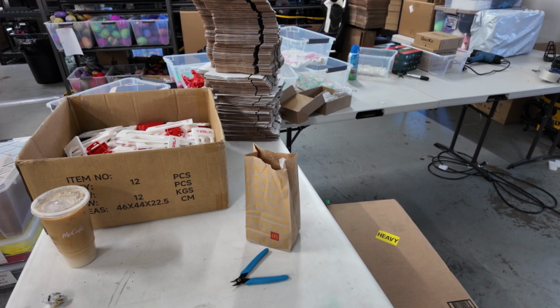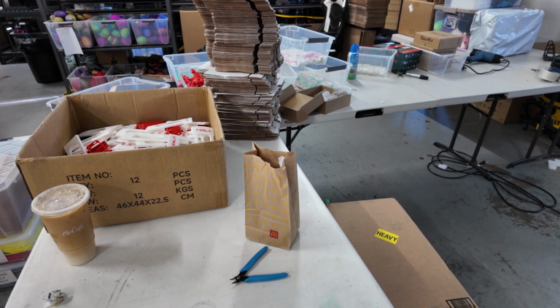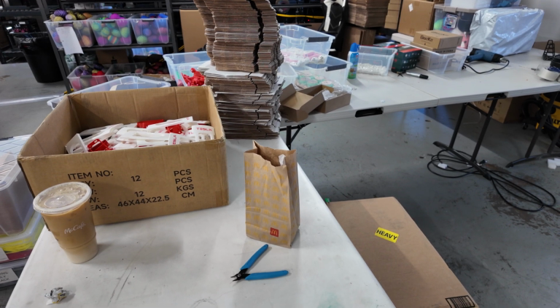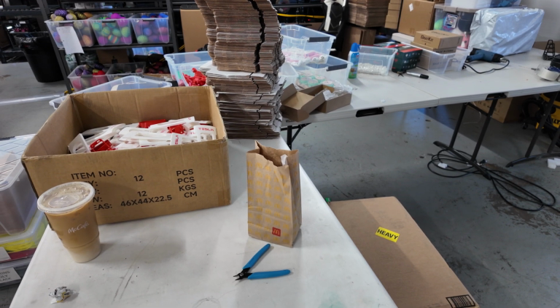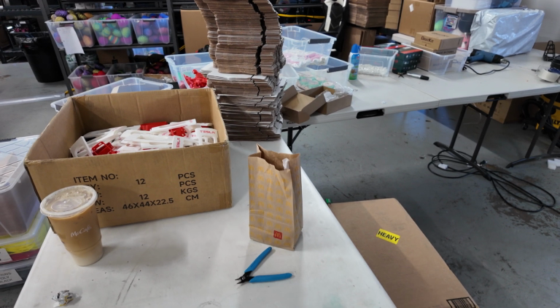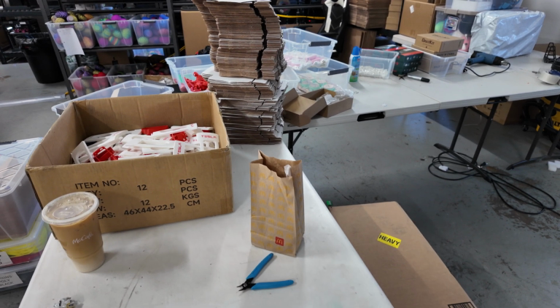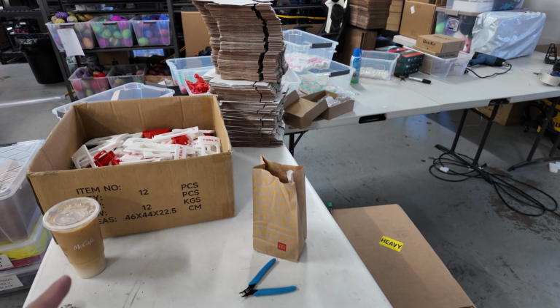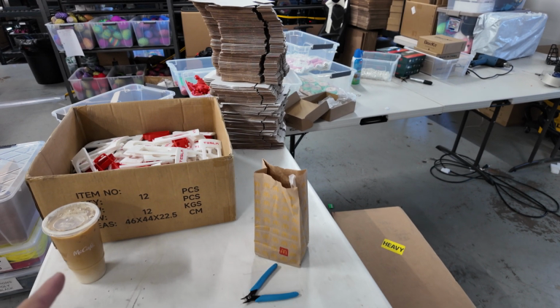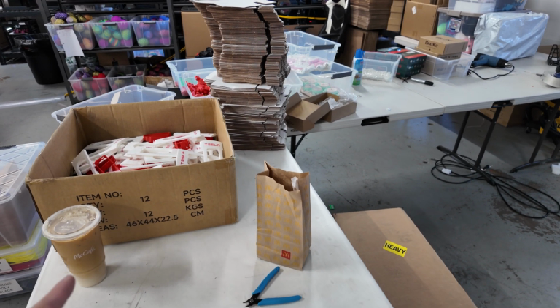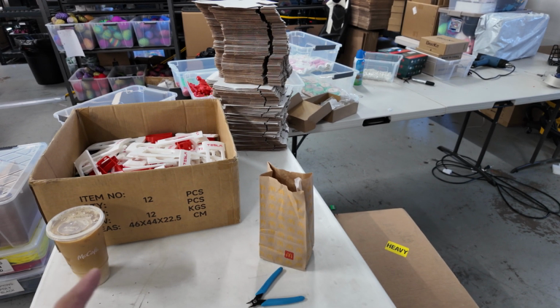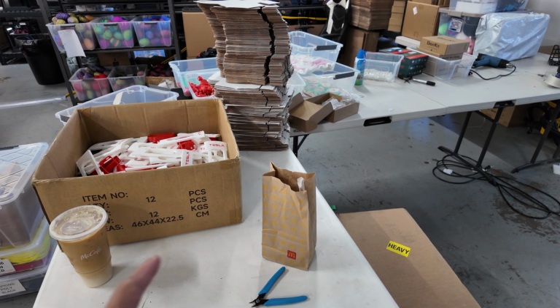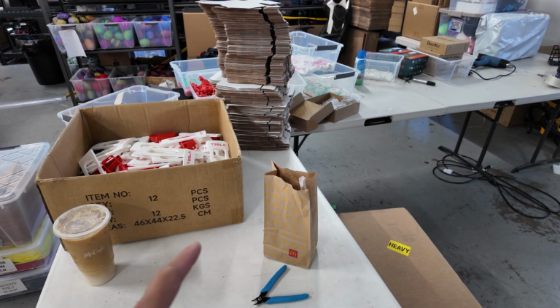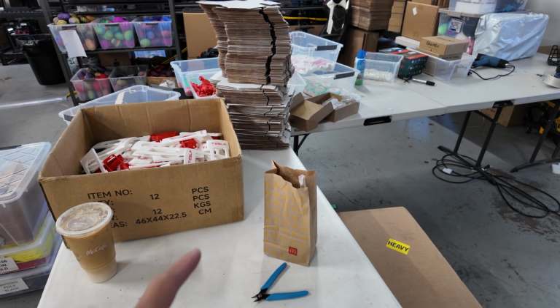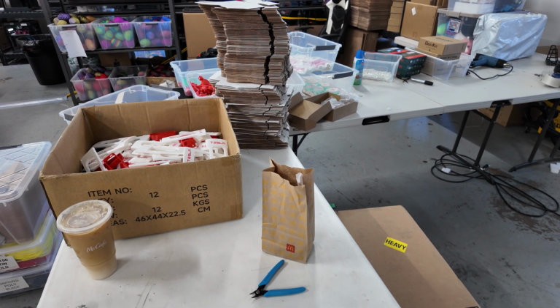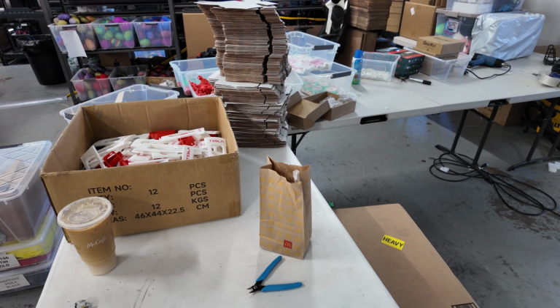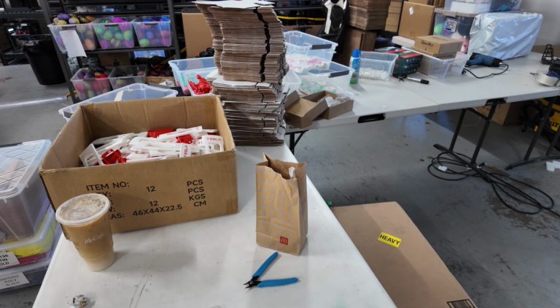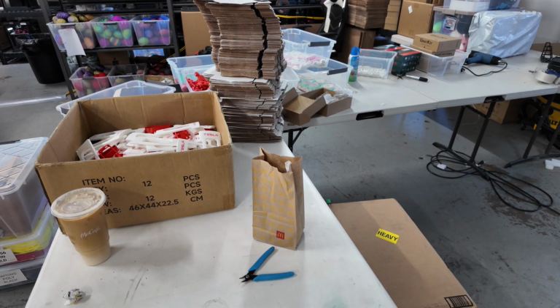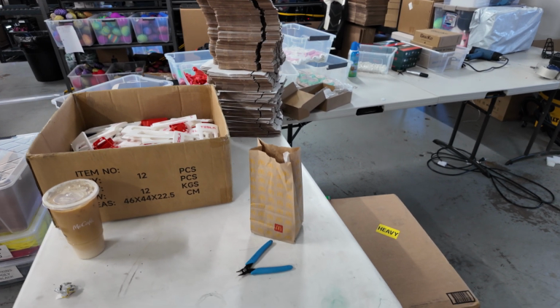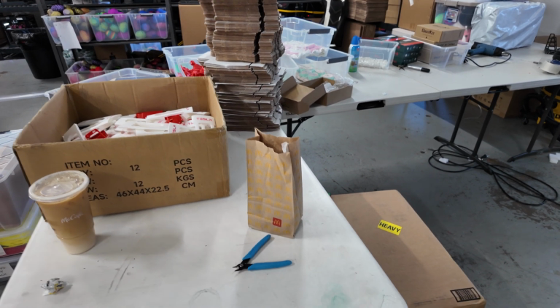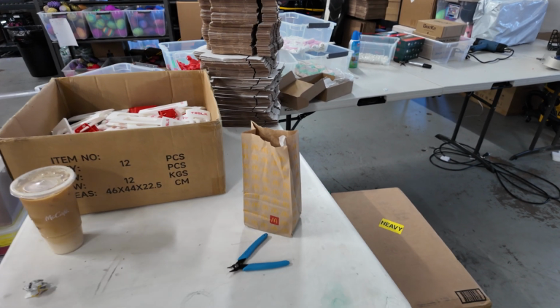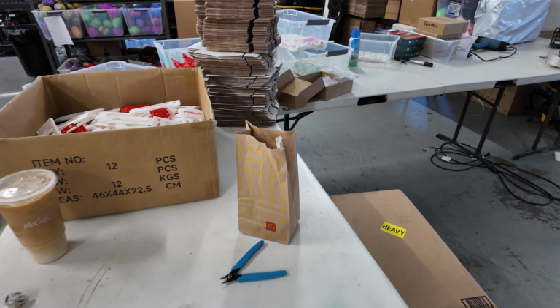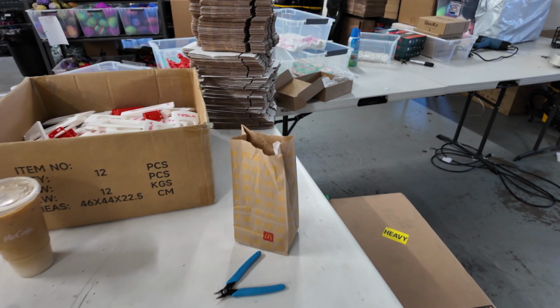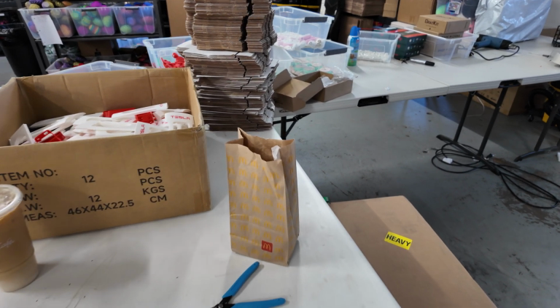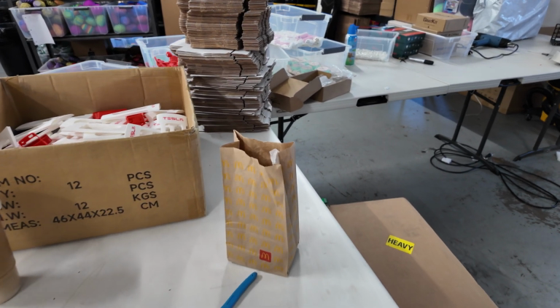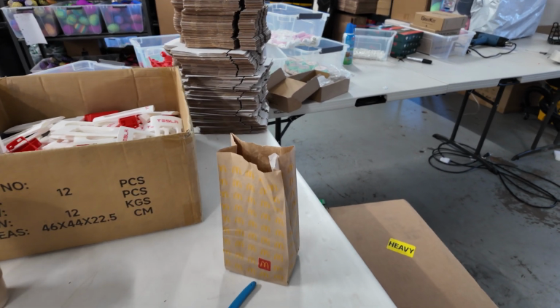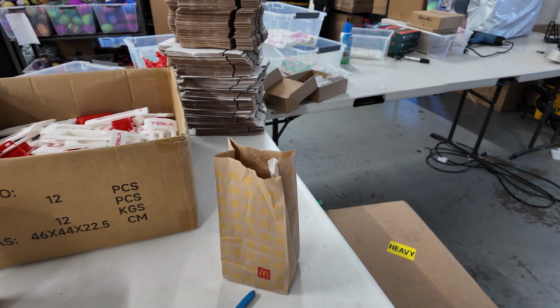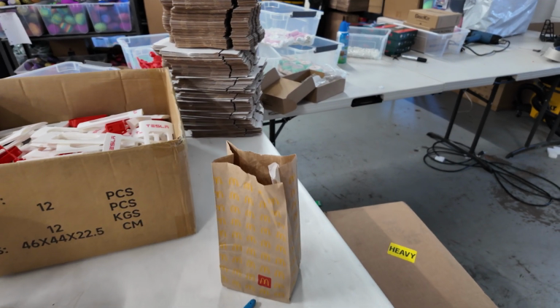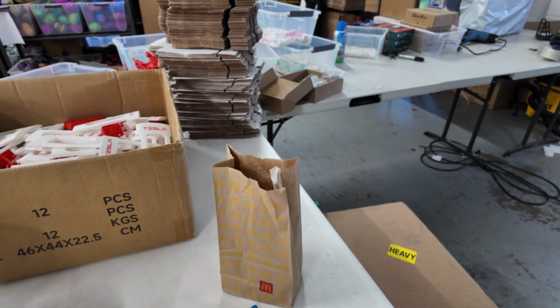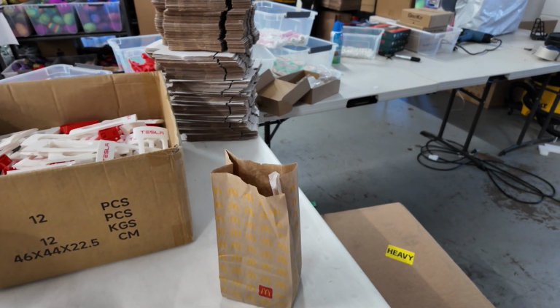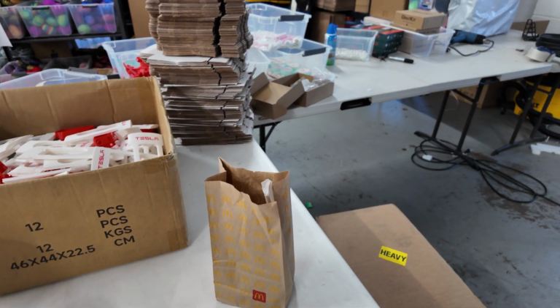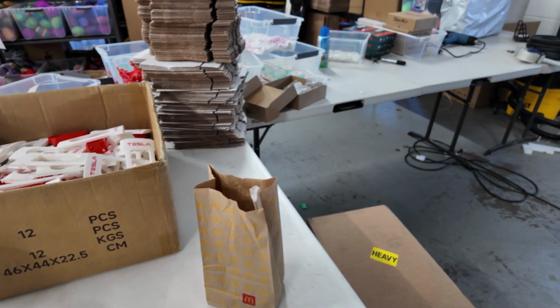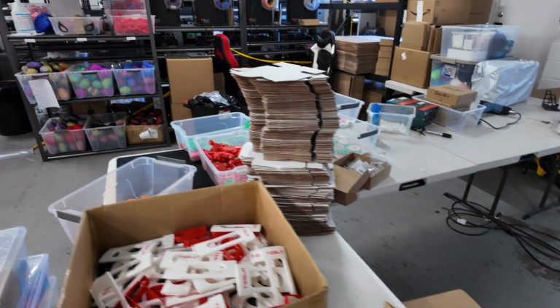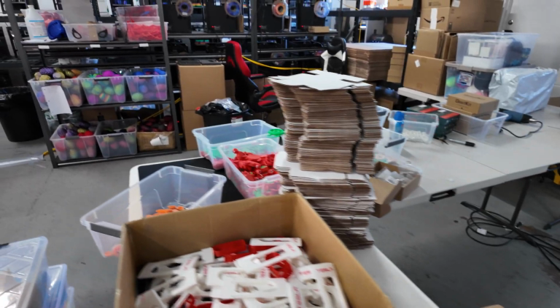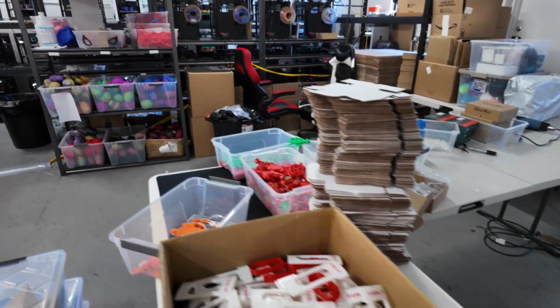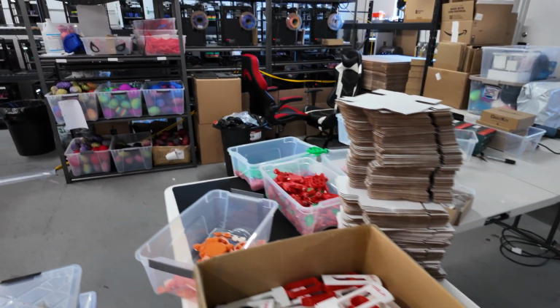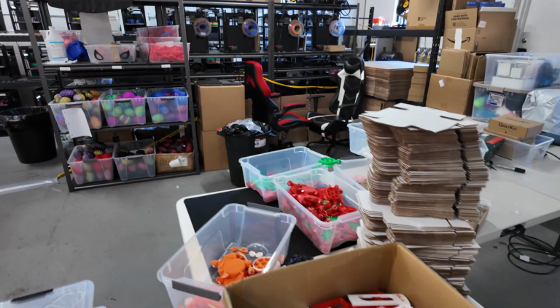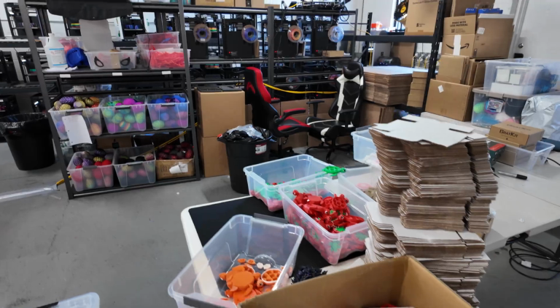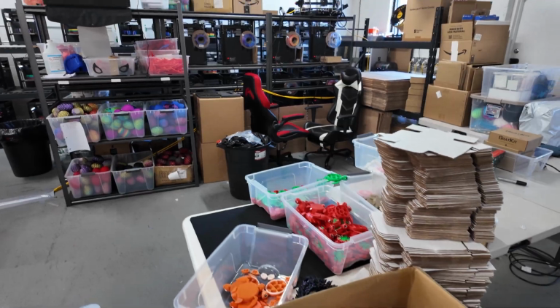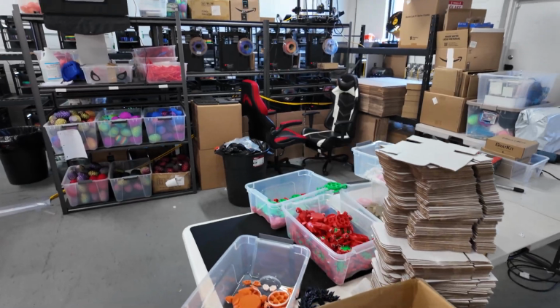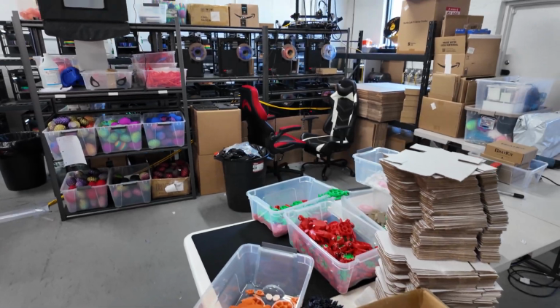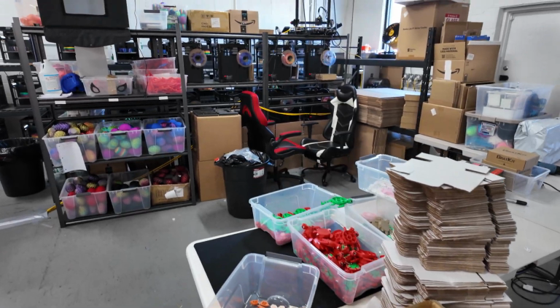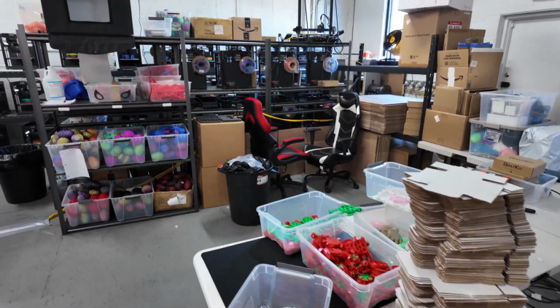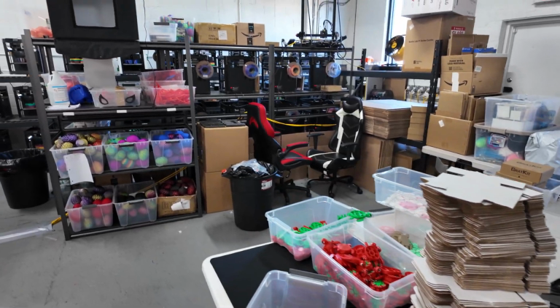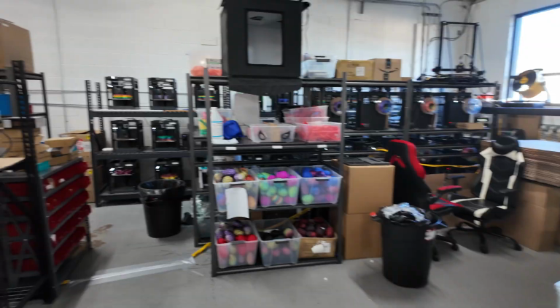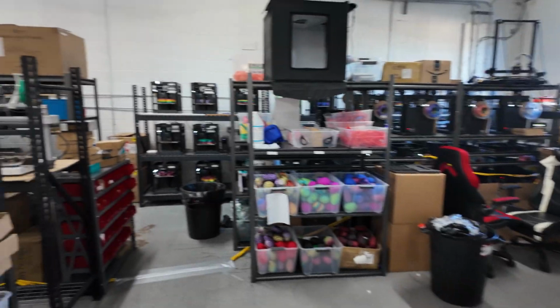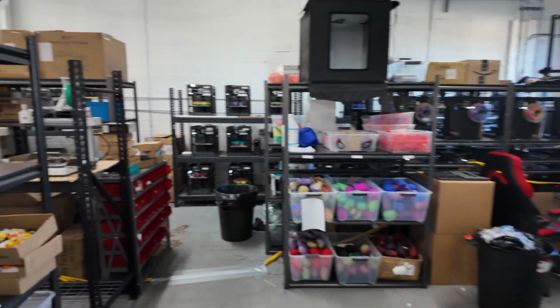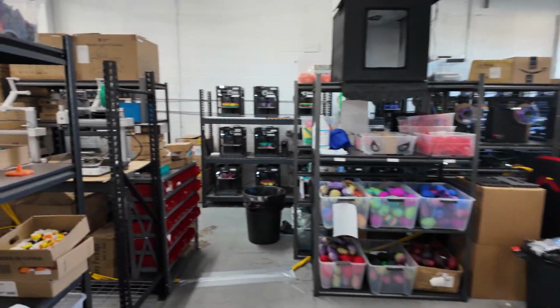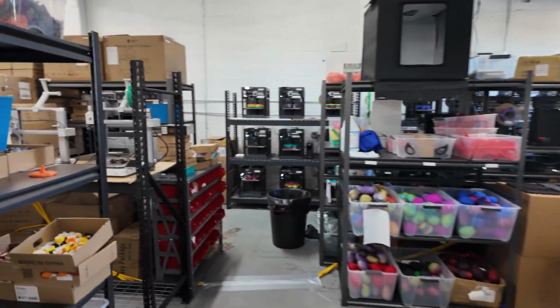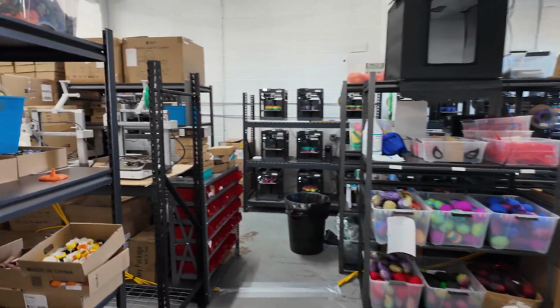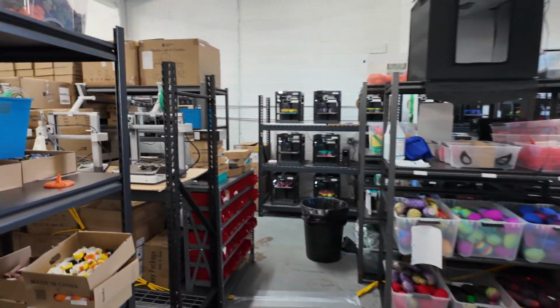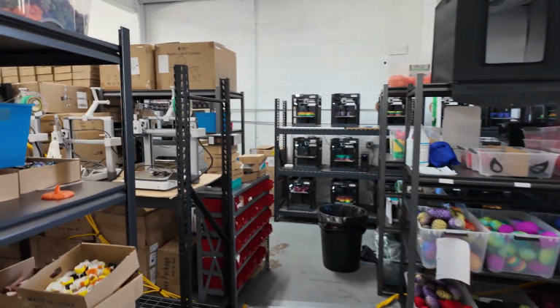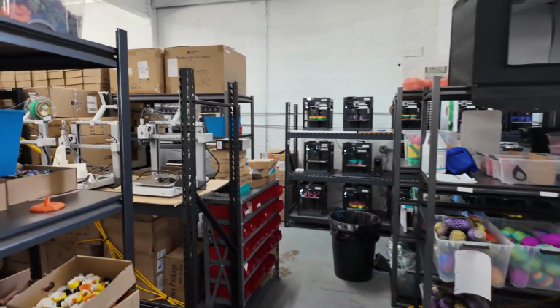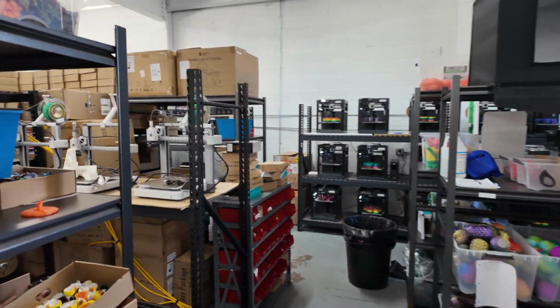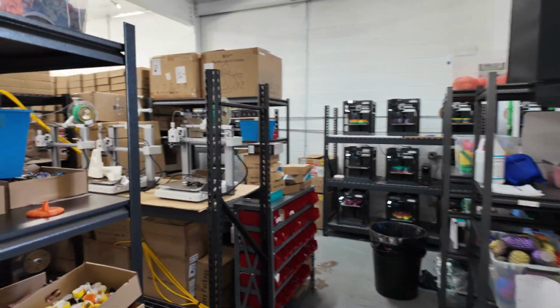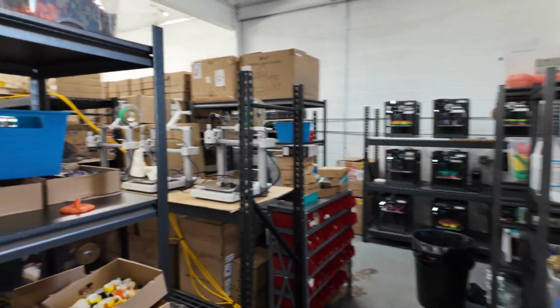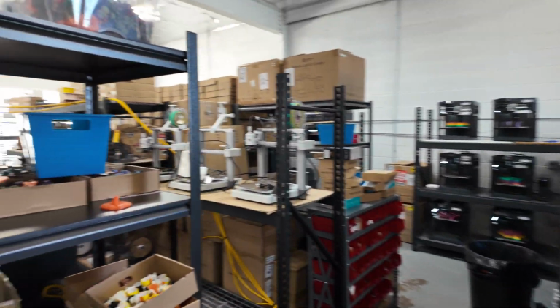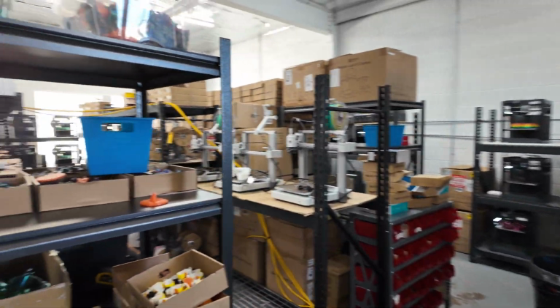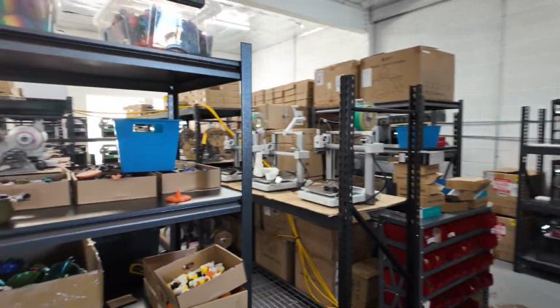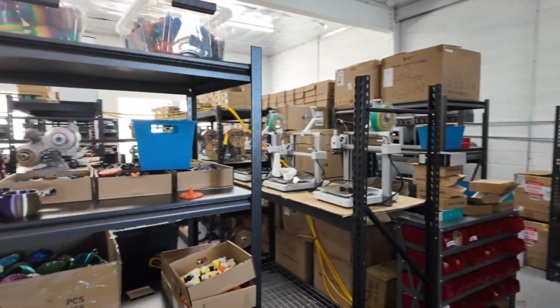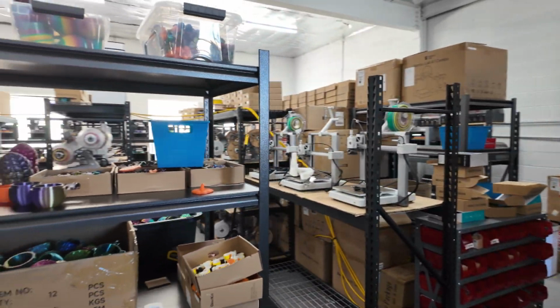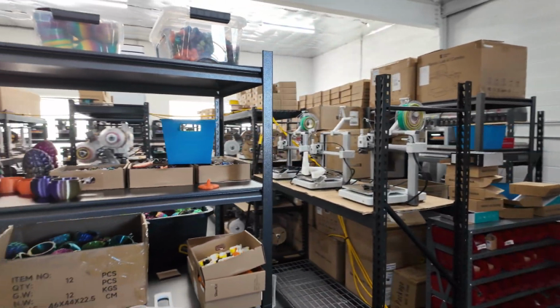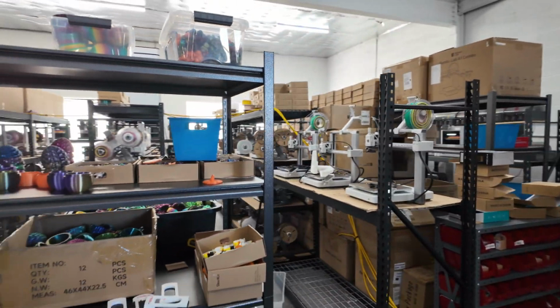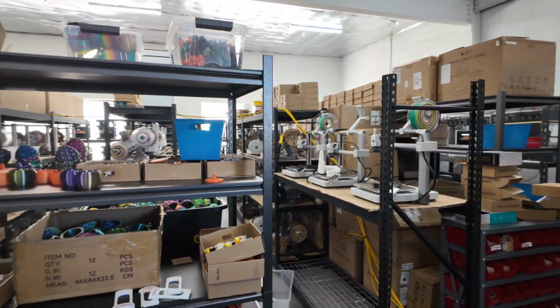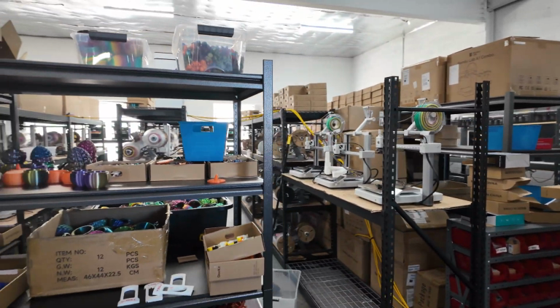We've got our McDonald's iced coffee, egg McMuffin, some new things going on, some reorganization of the warehouse going on.